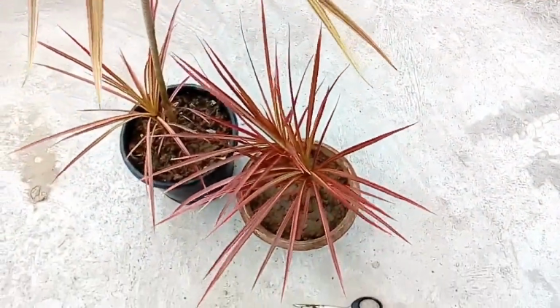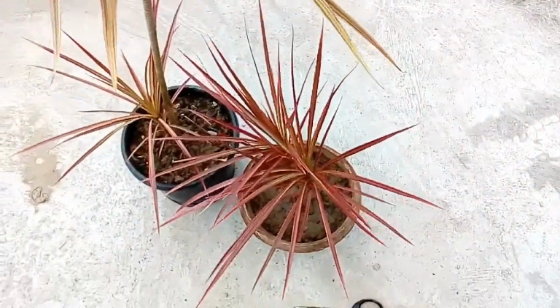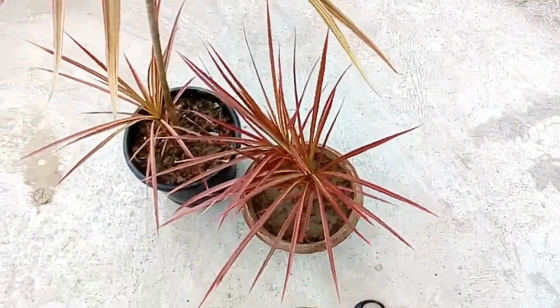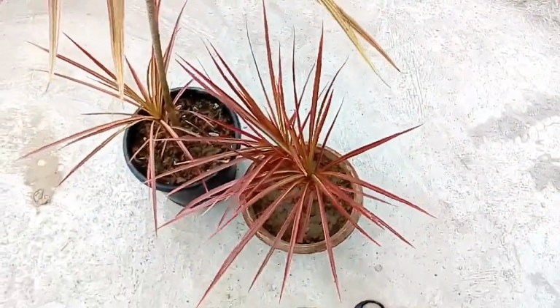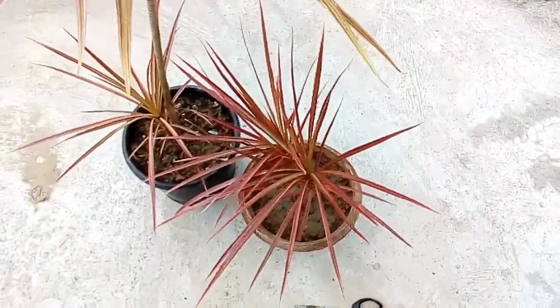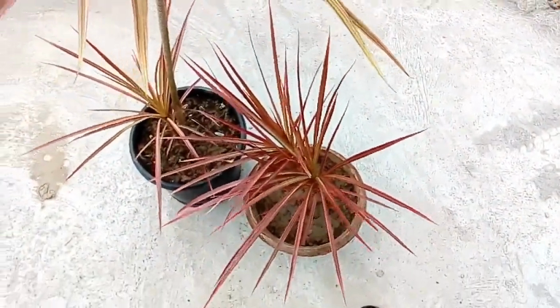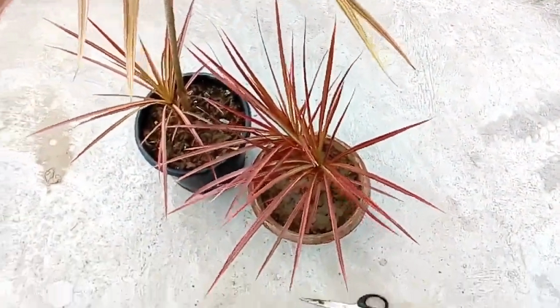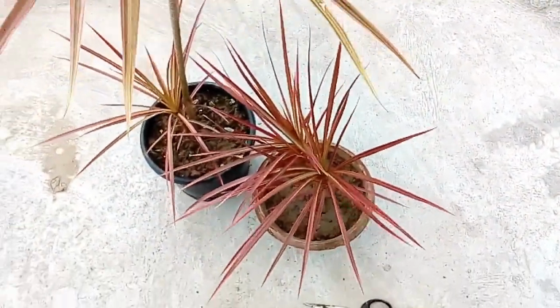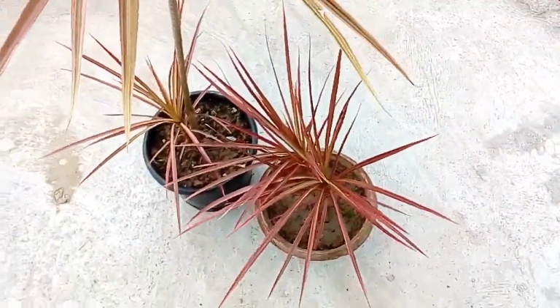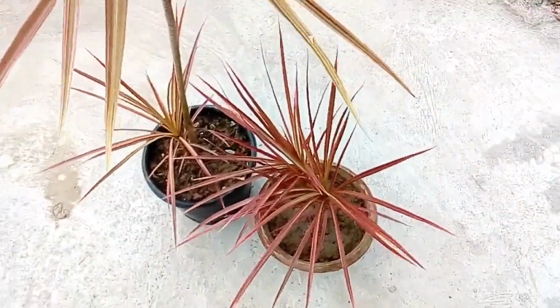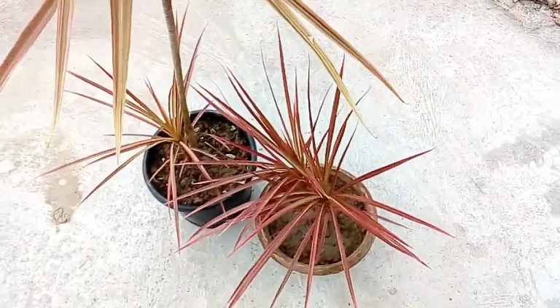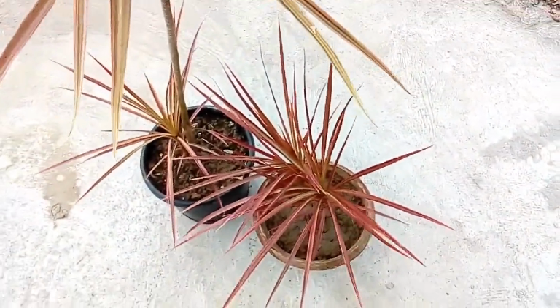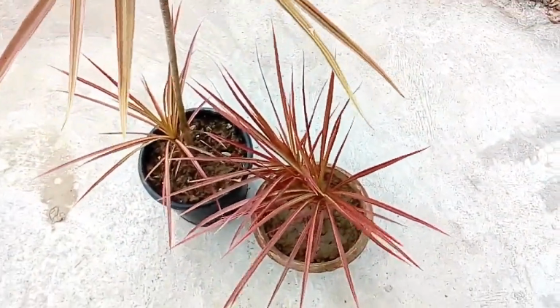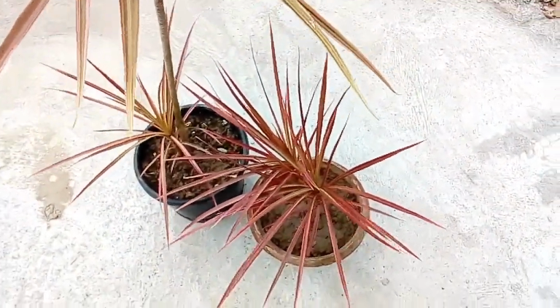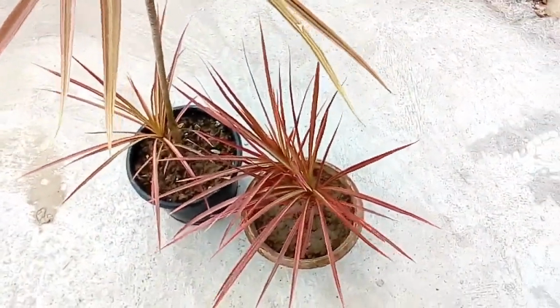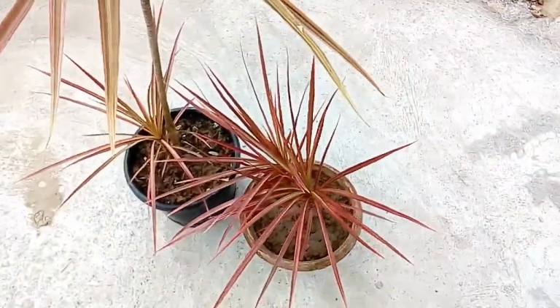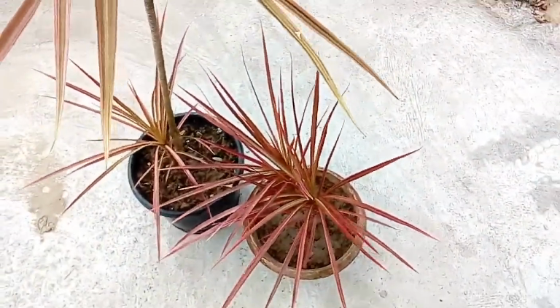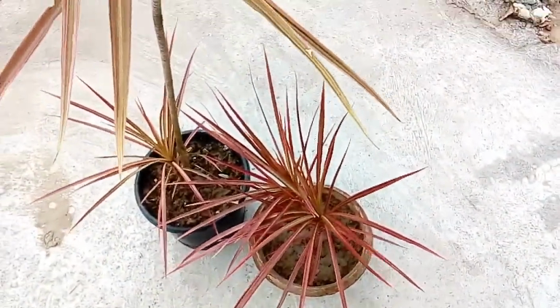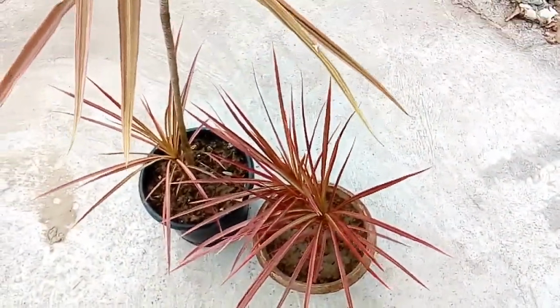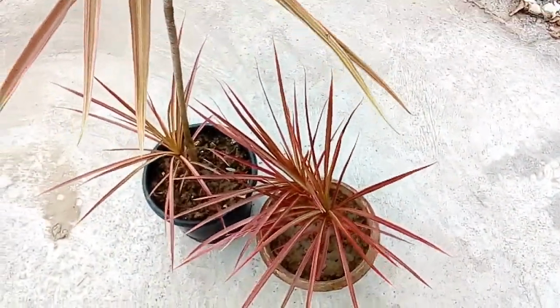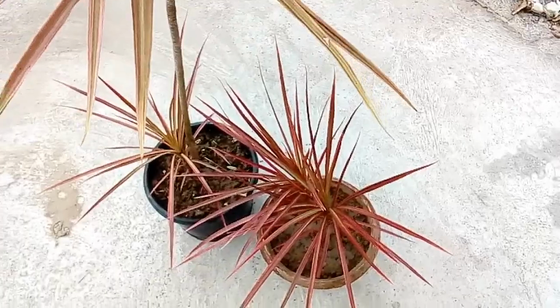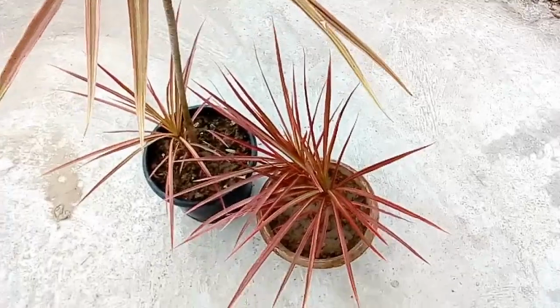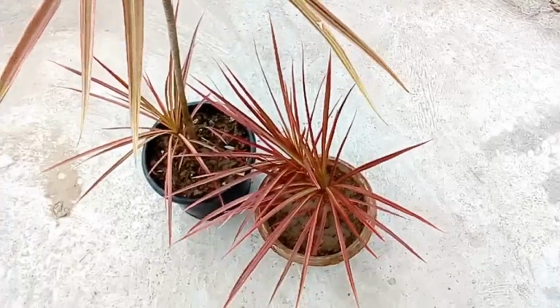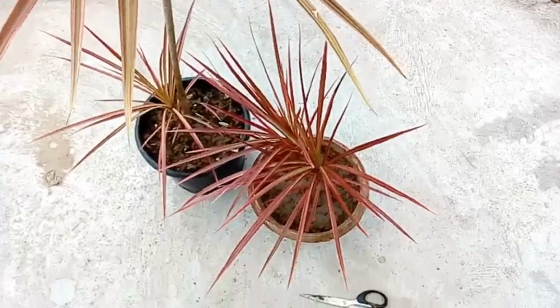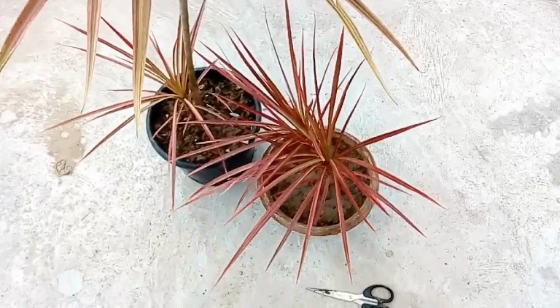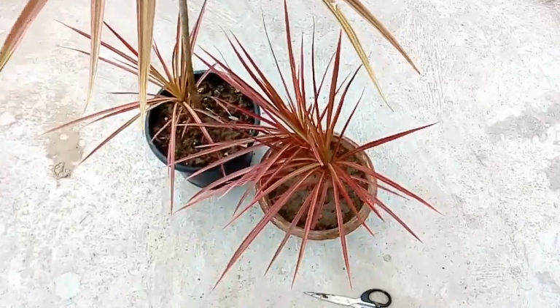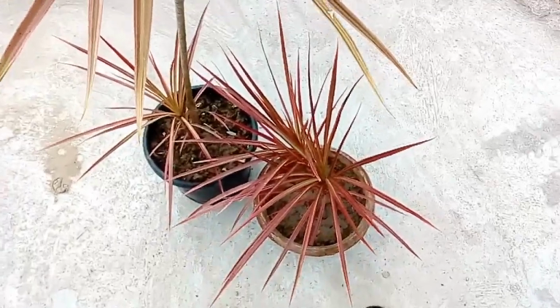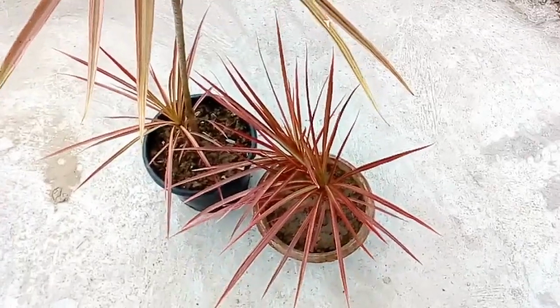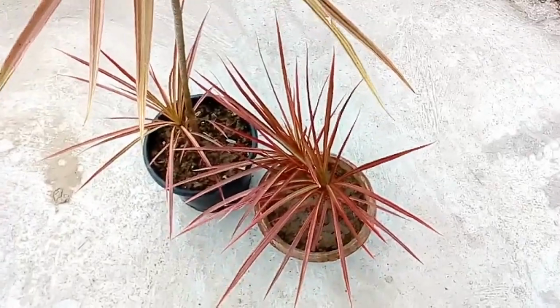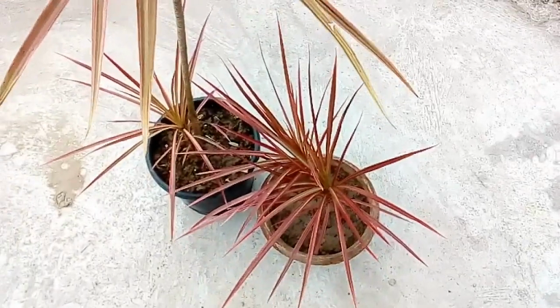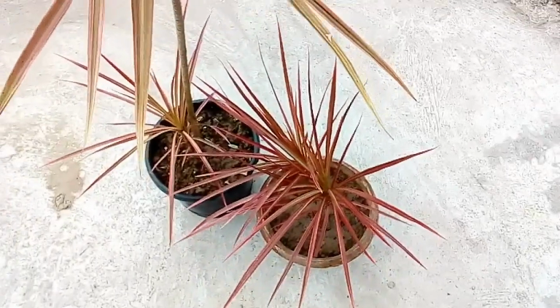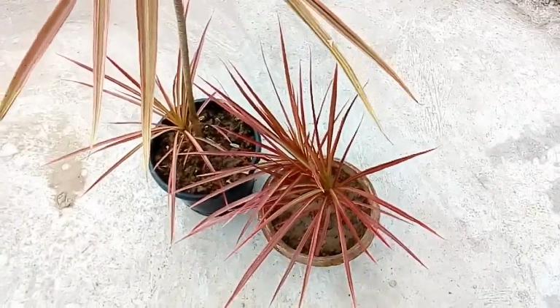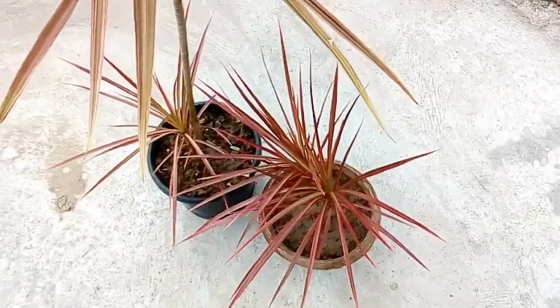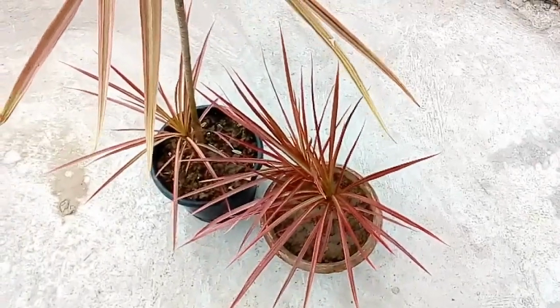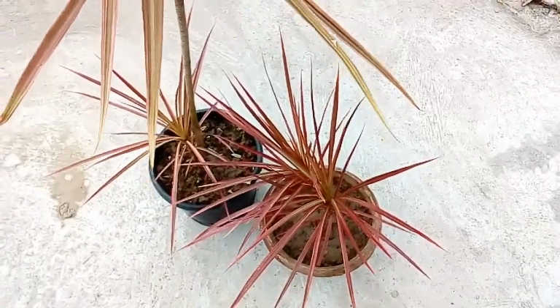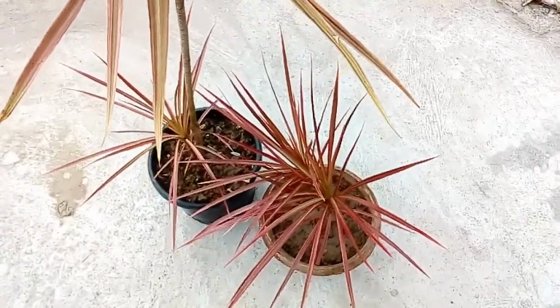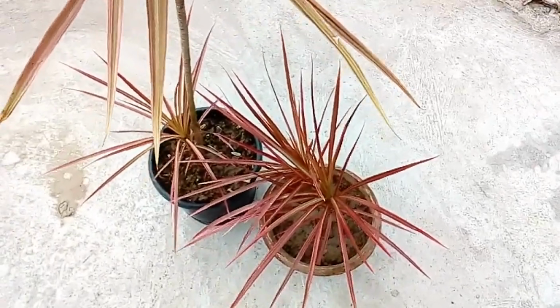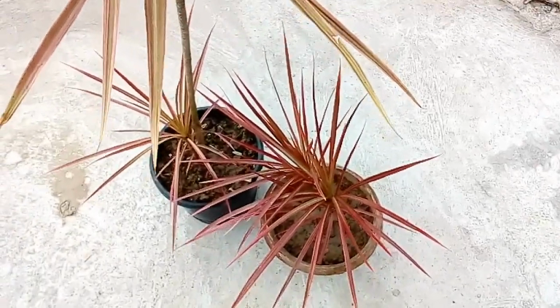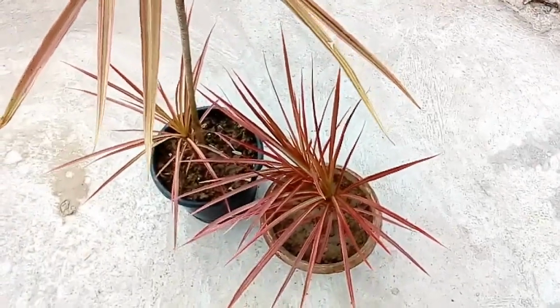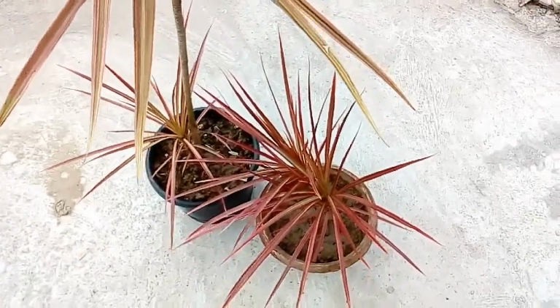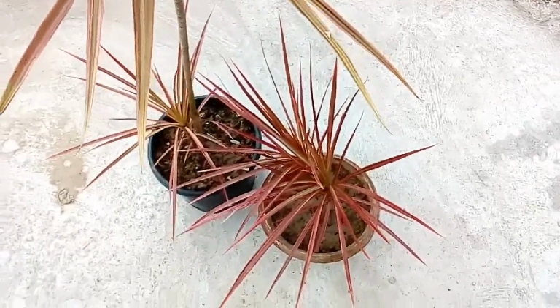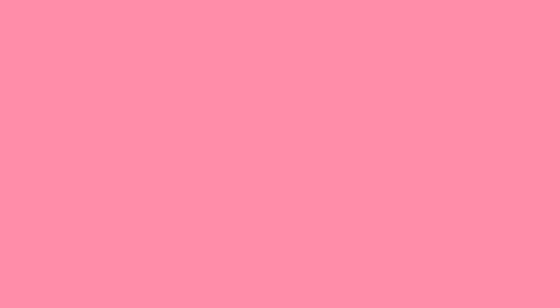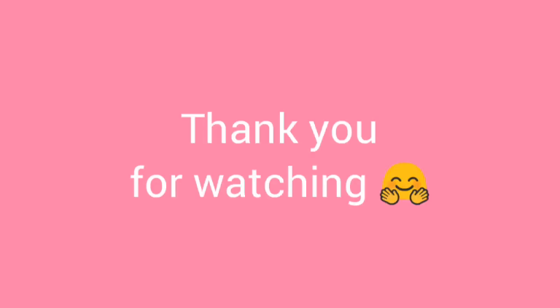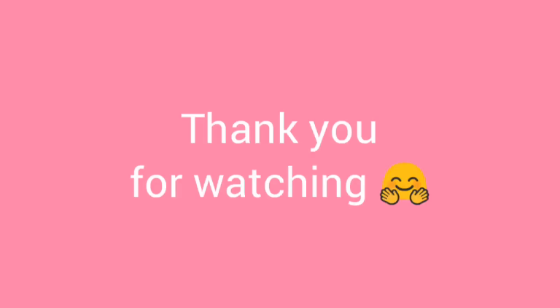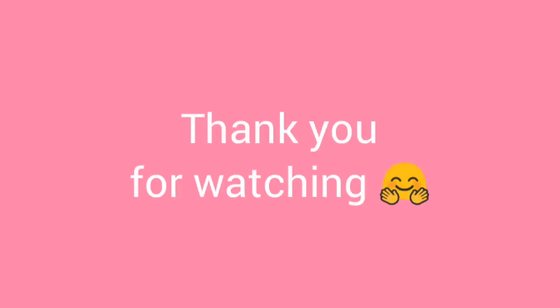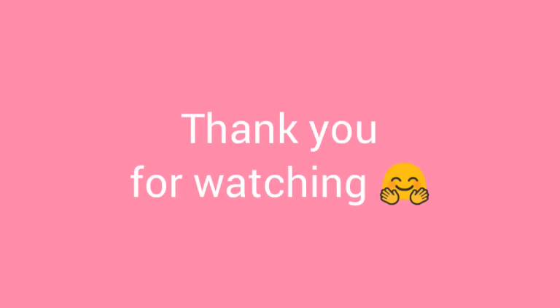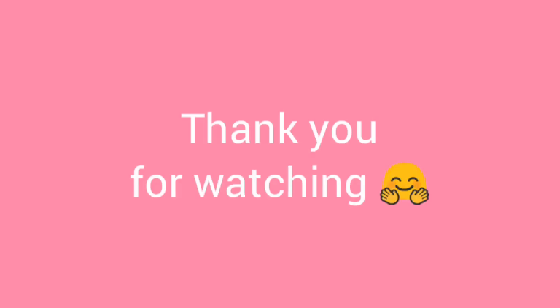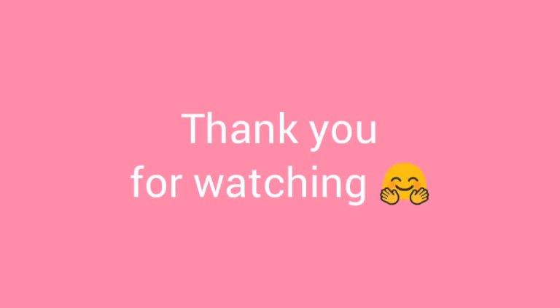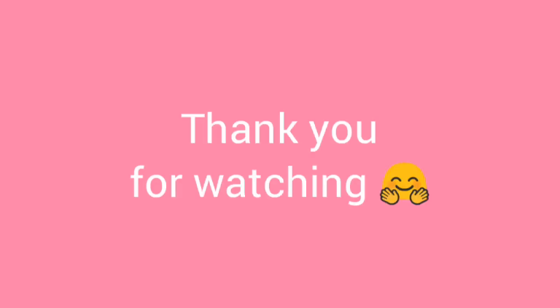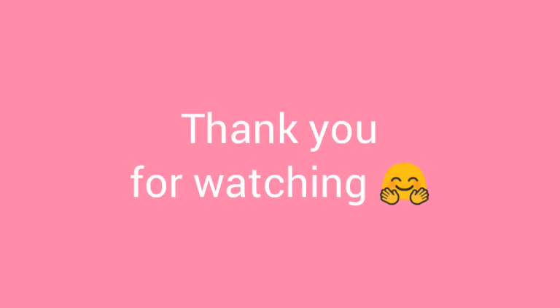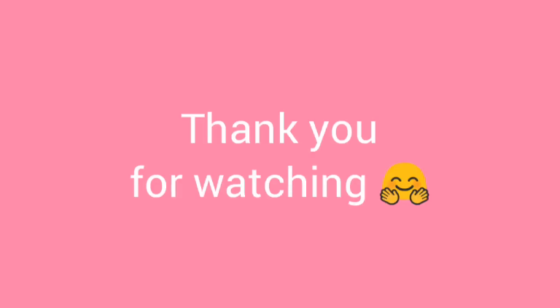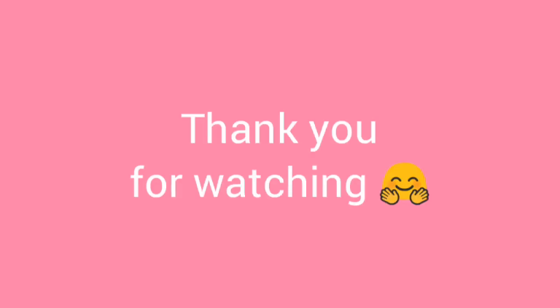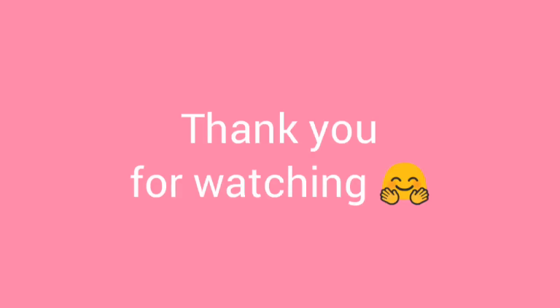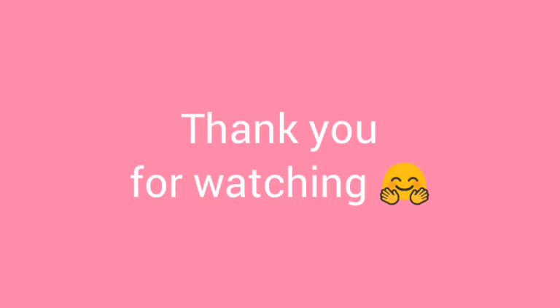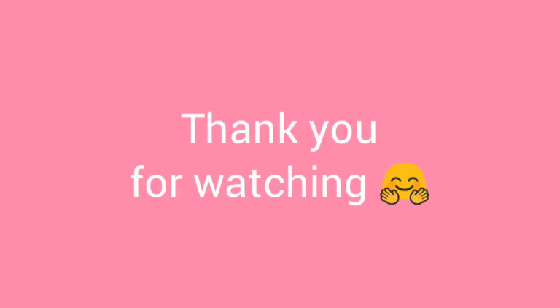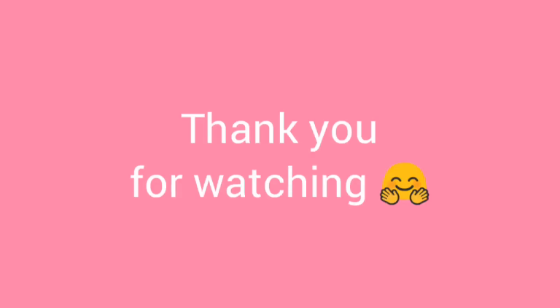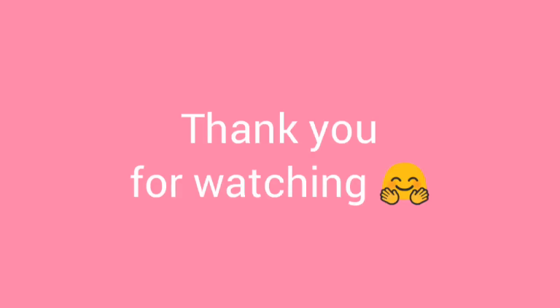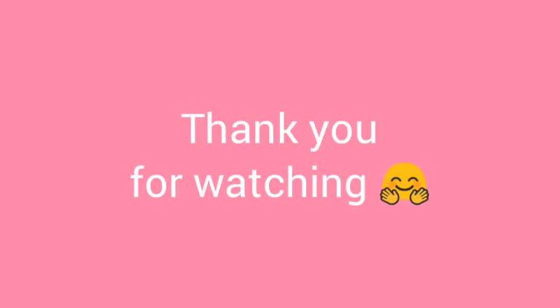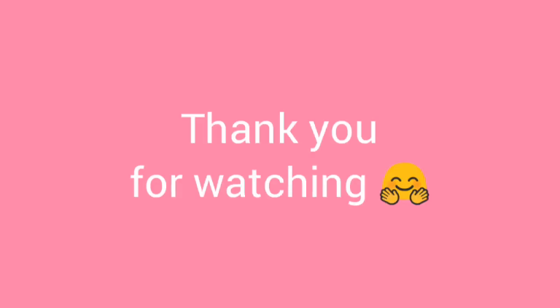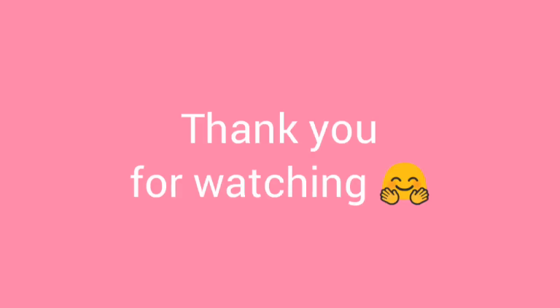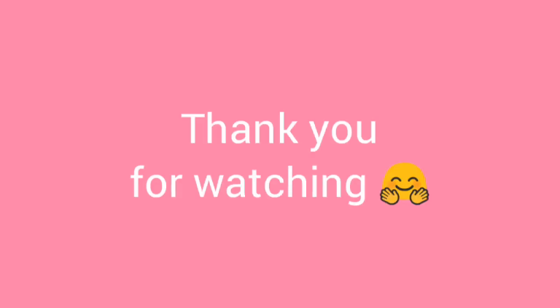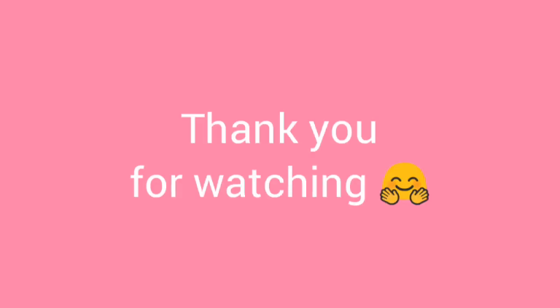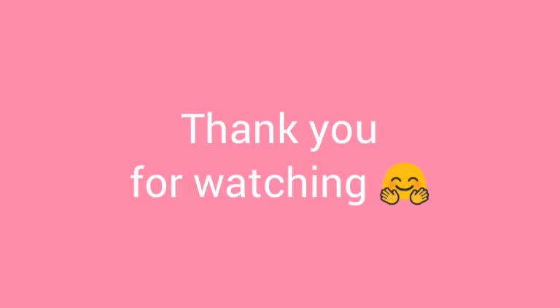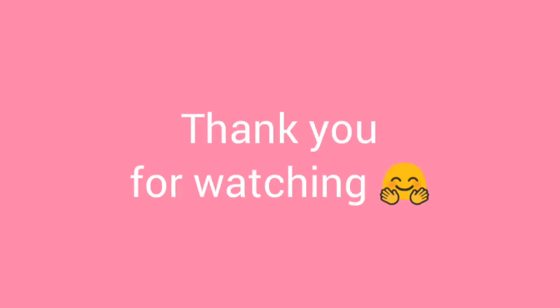If you liked my video, please hit the like button. And if you are new to my channel, please subscribe. Thank you!